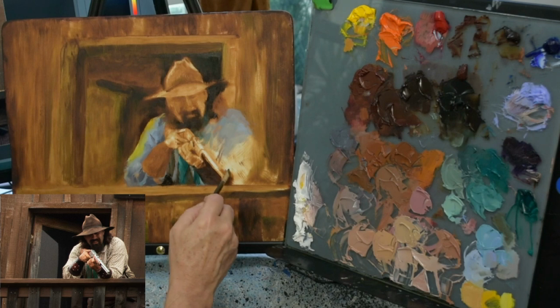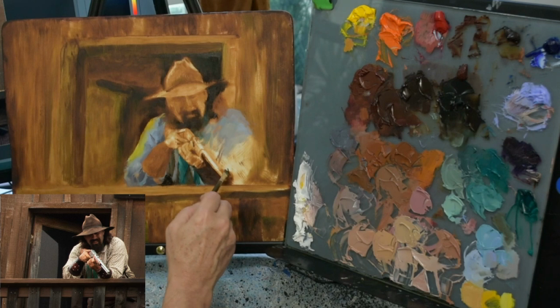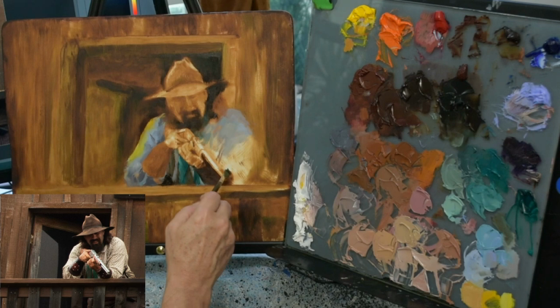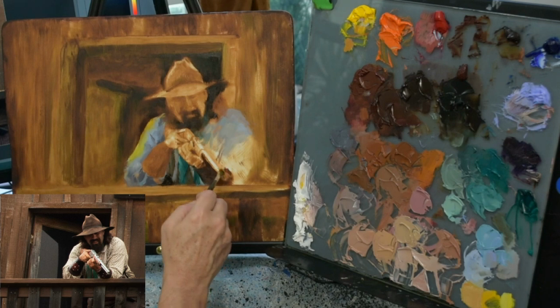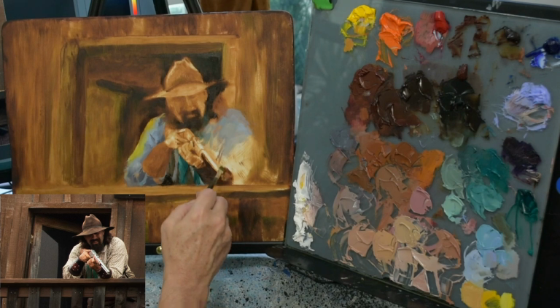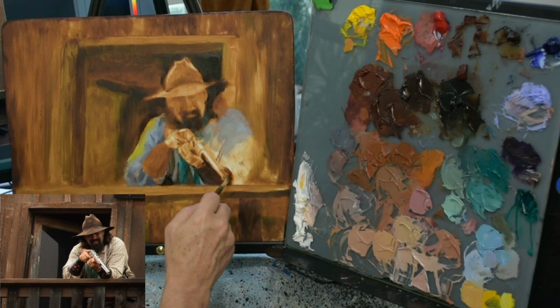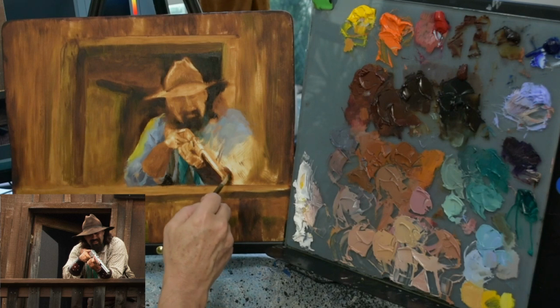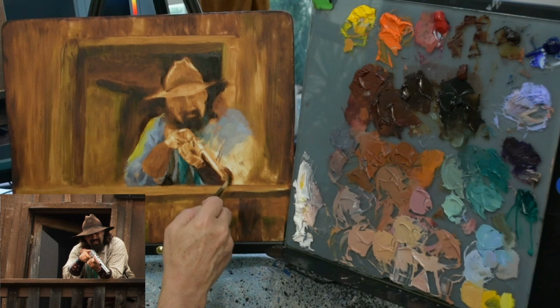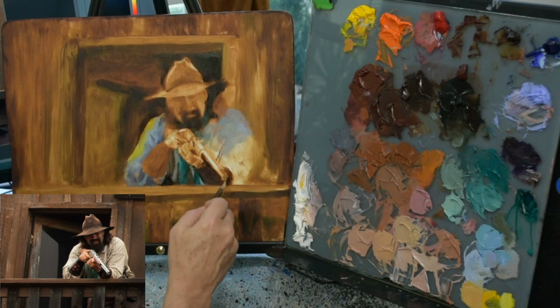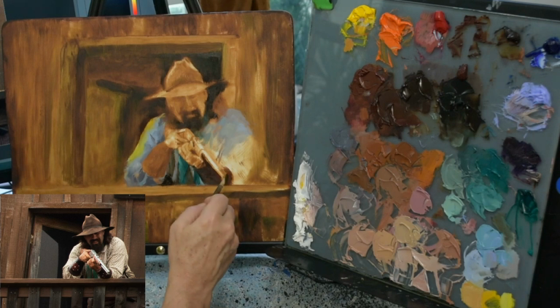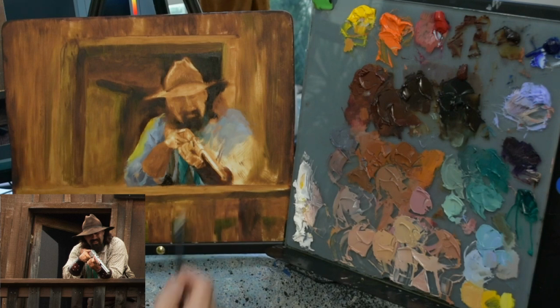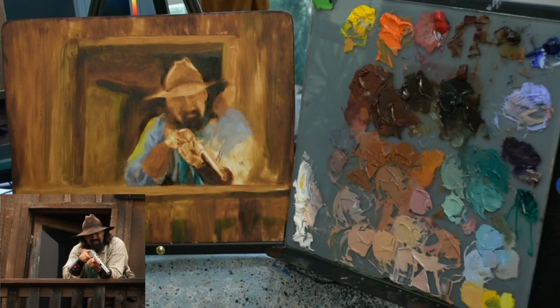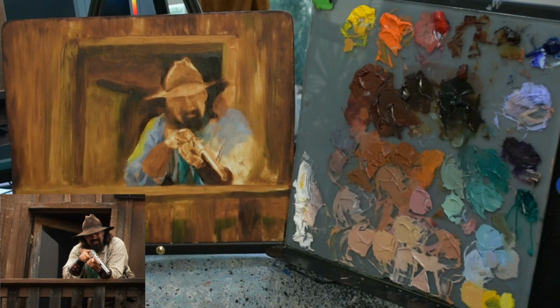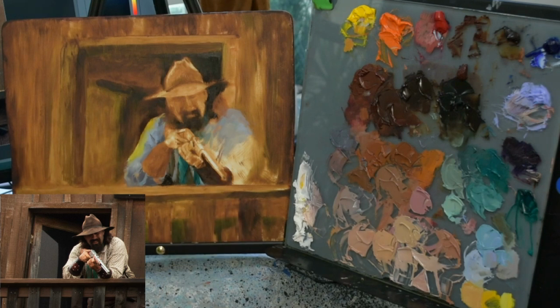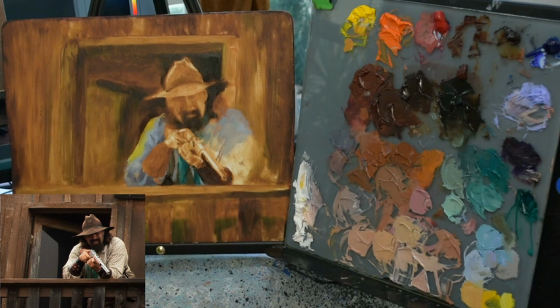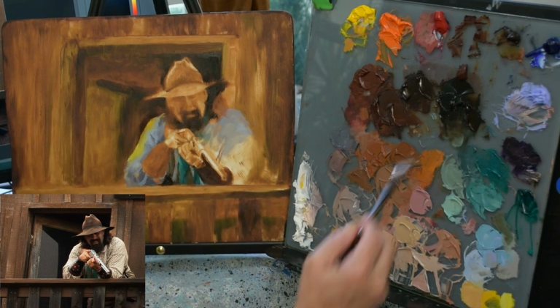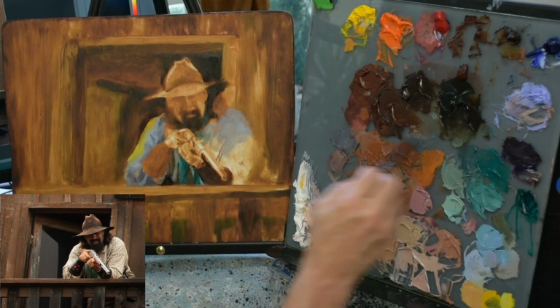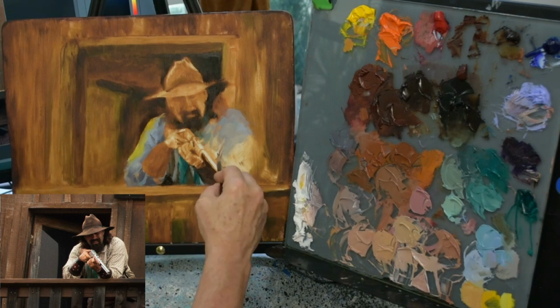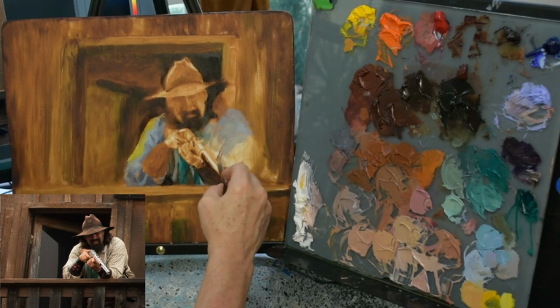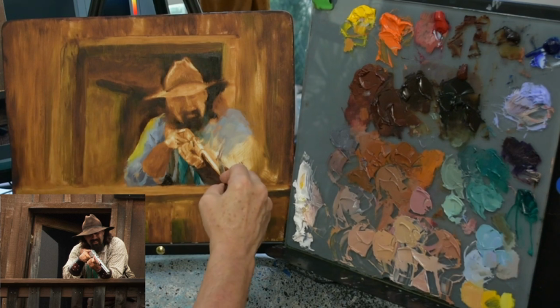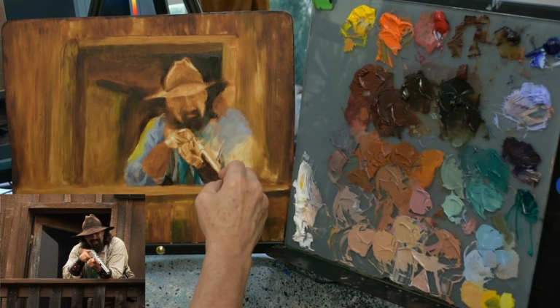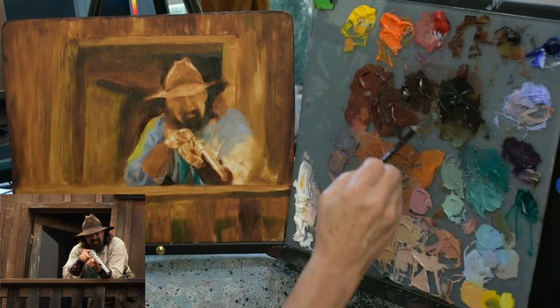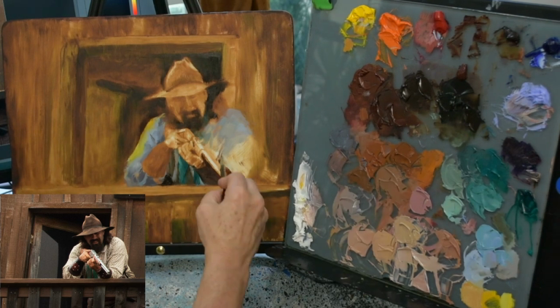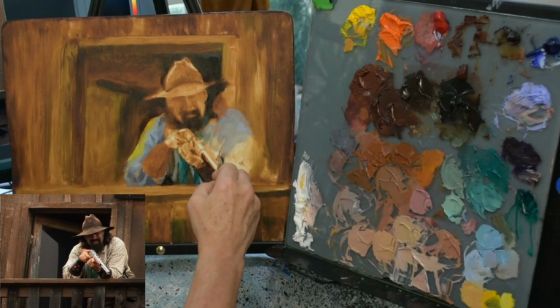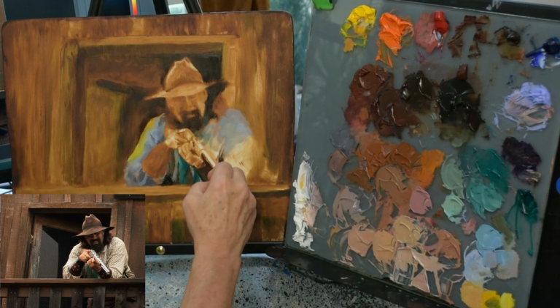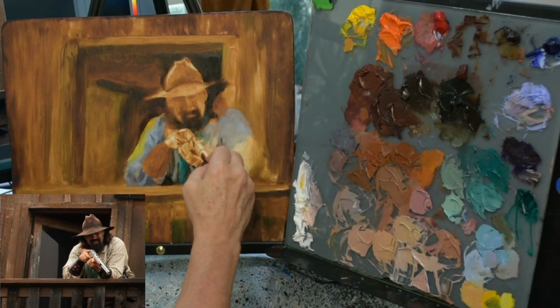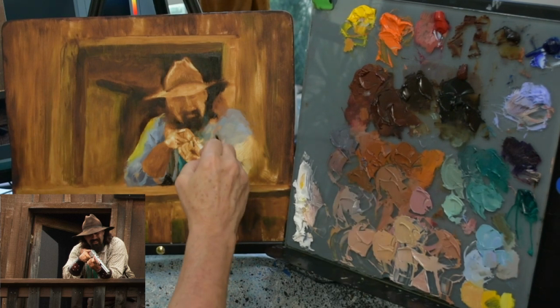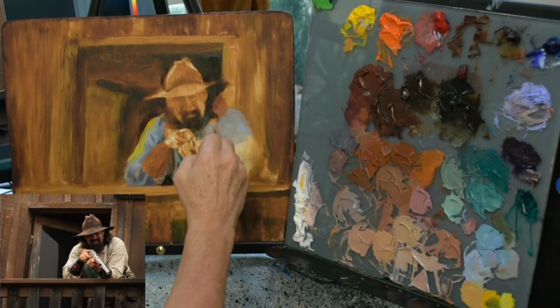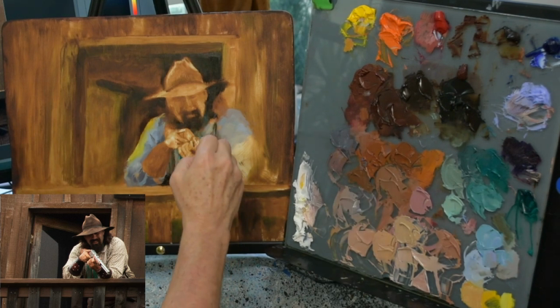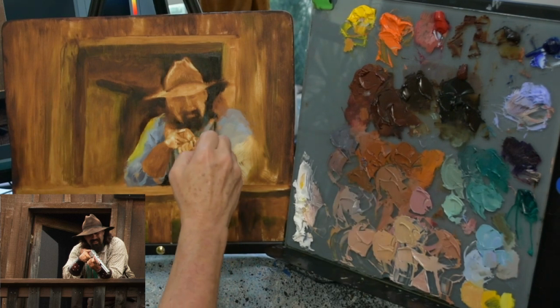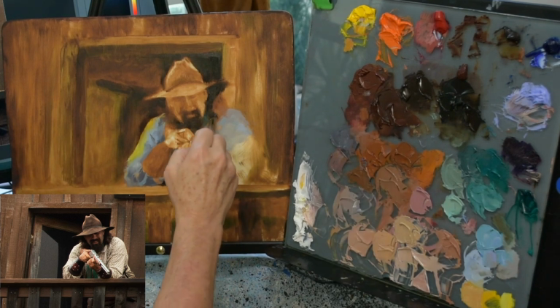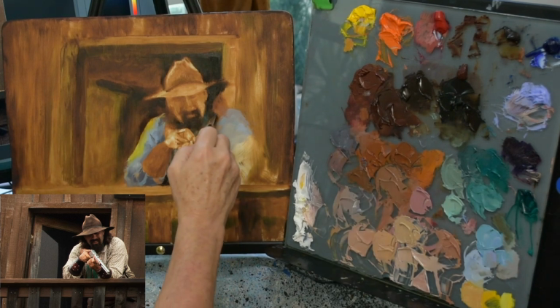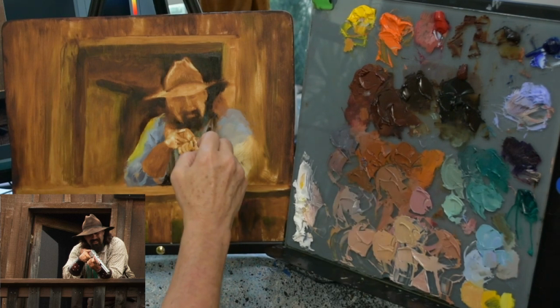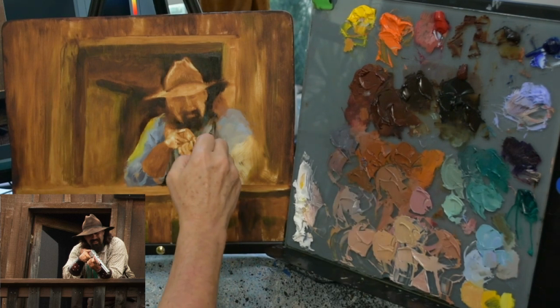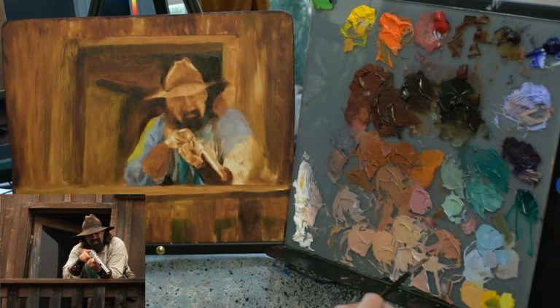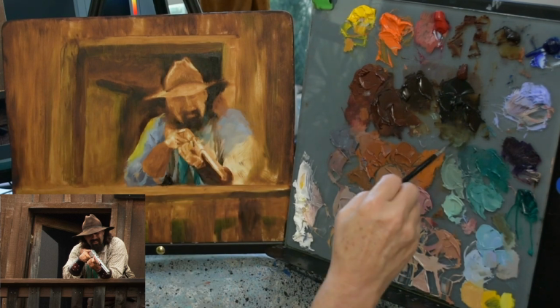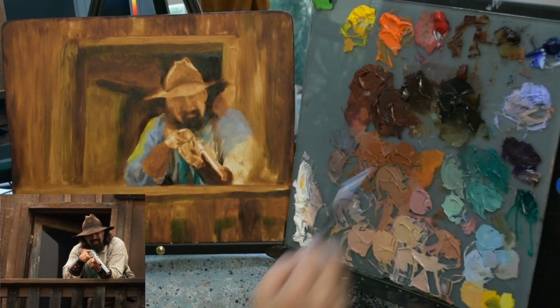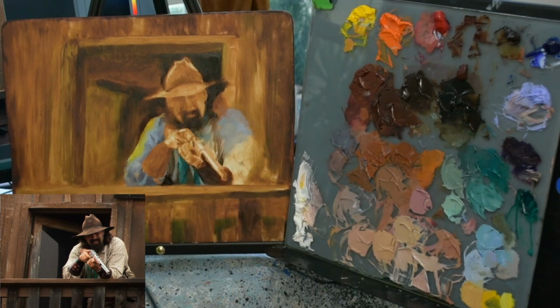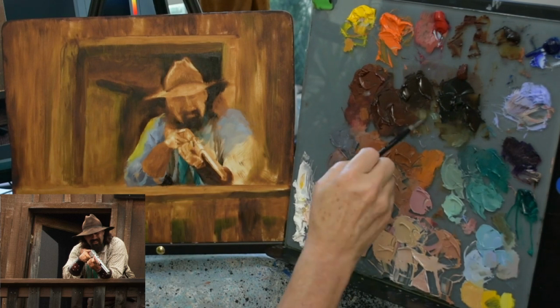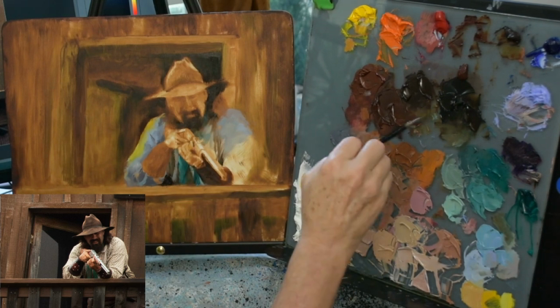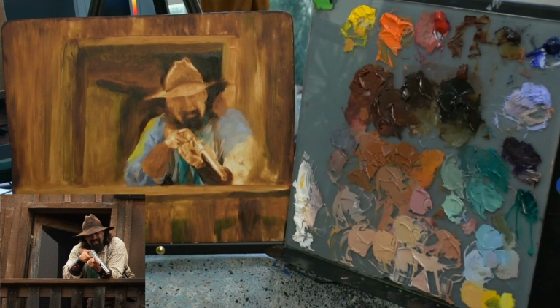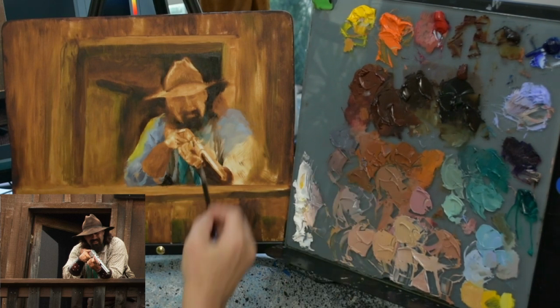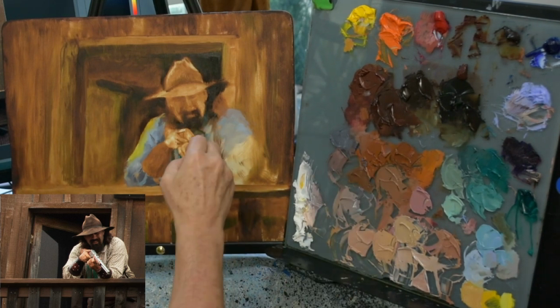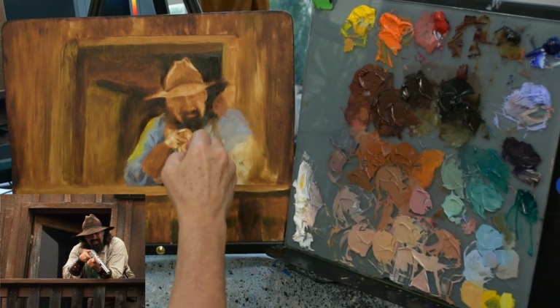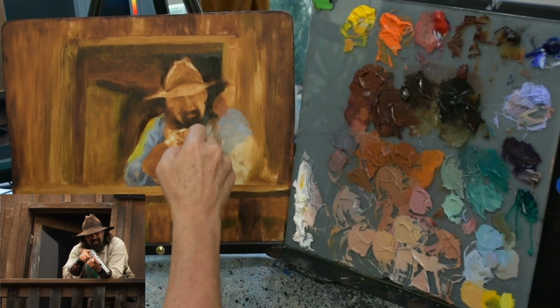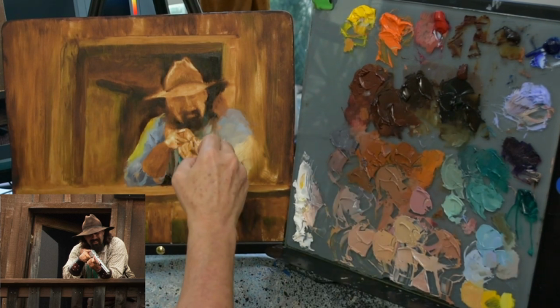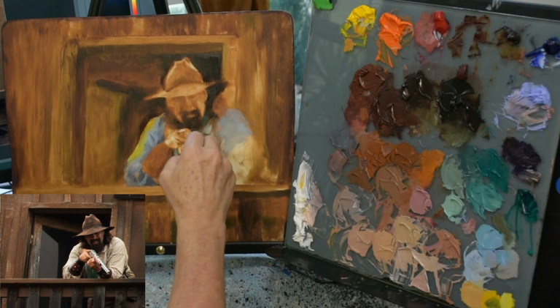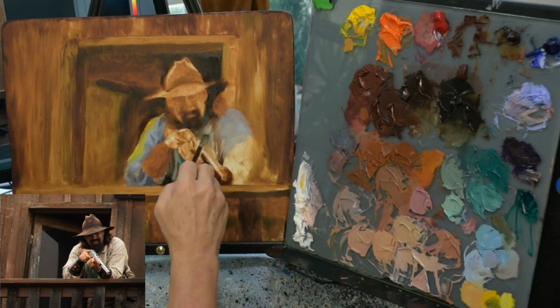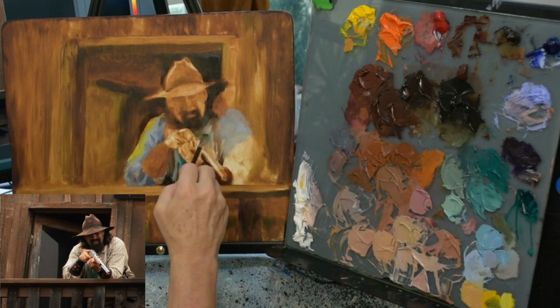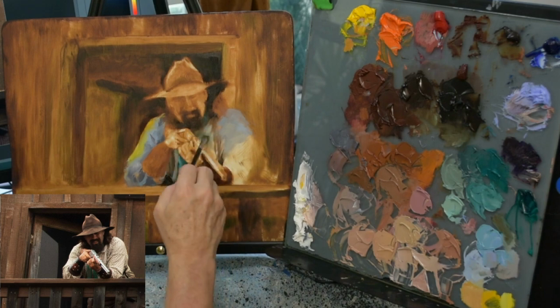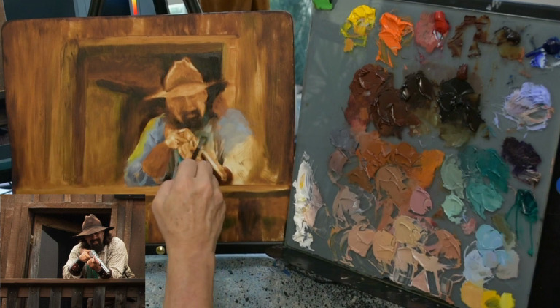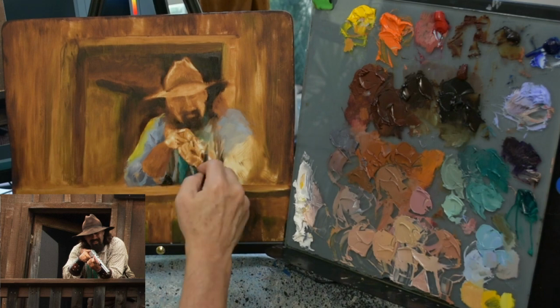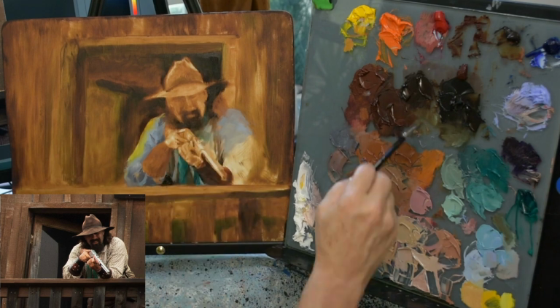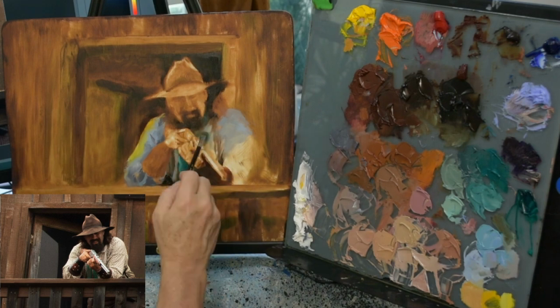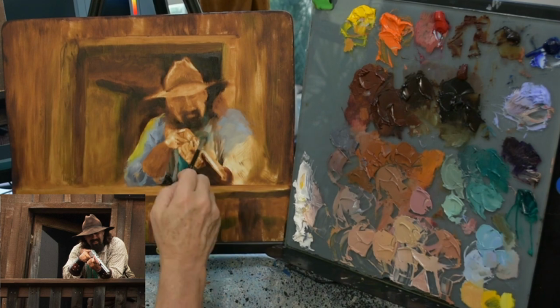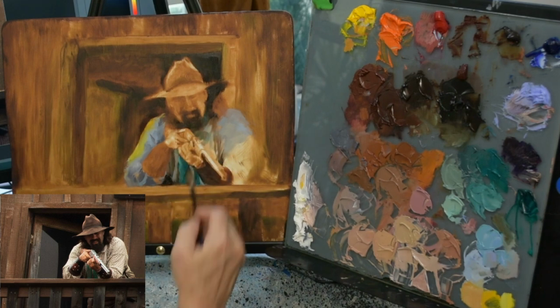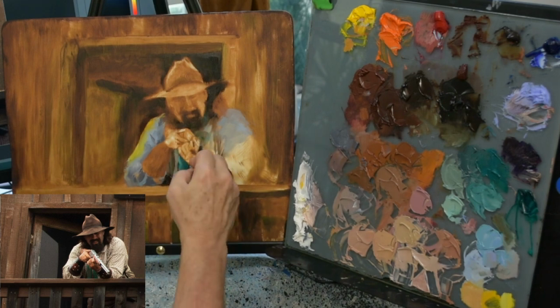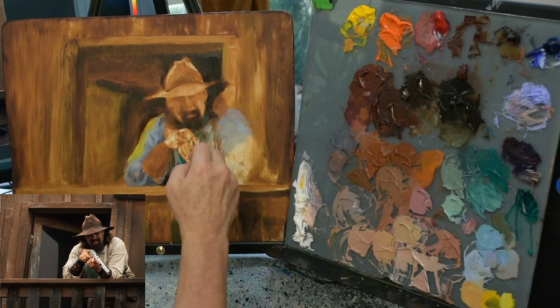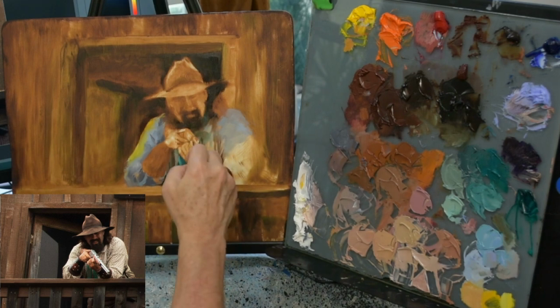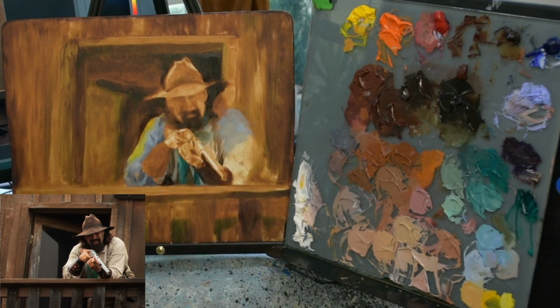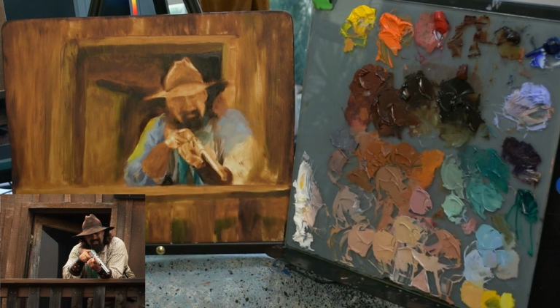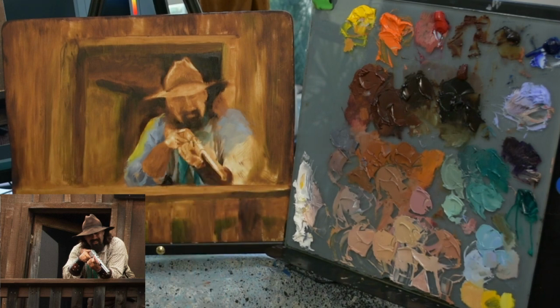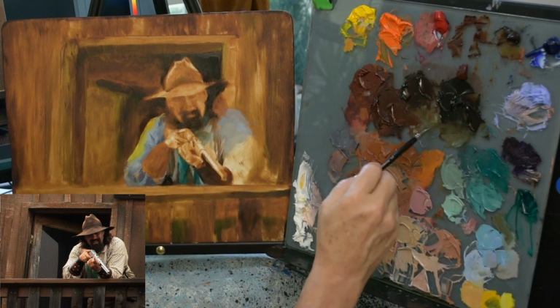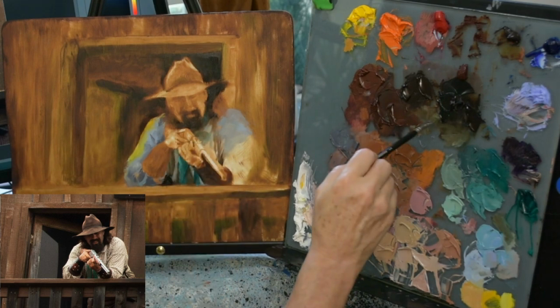I'm going to start putting in some of the darks so I can see where I'm going, and get this gun to really pop forward and put some 3D effects in.